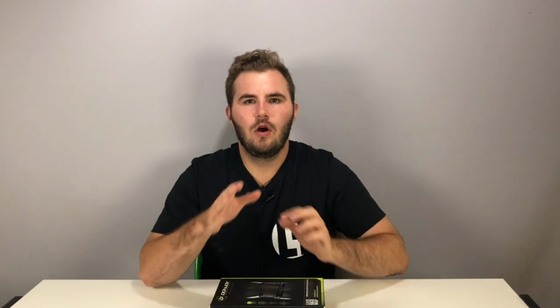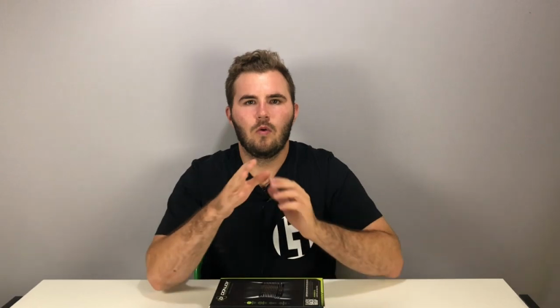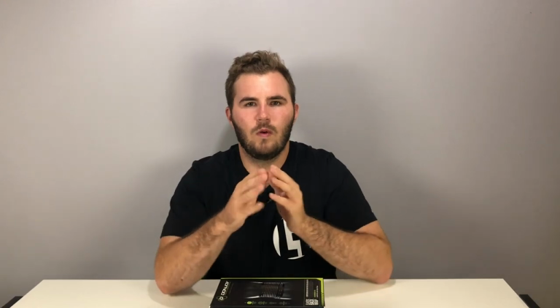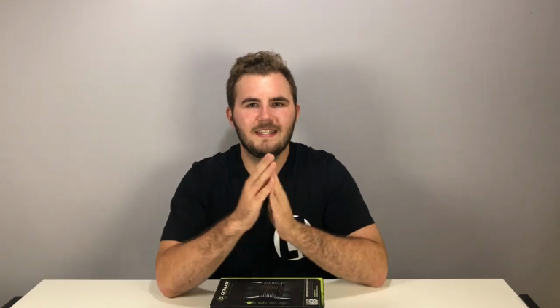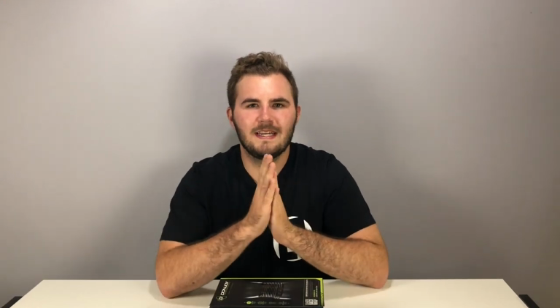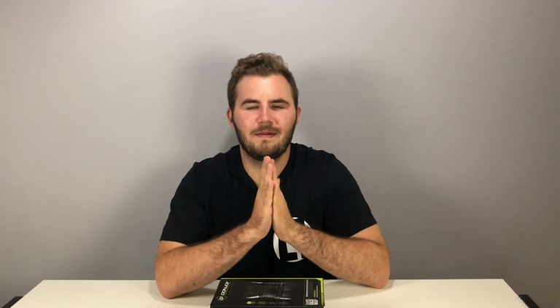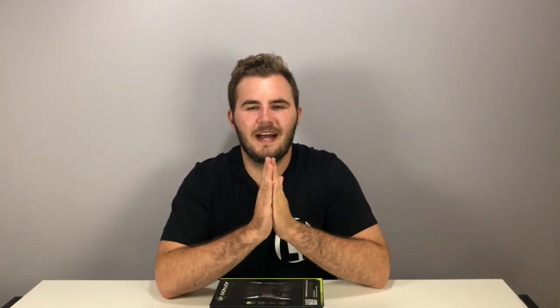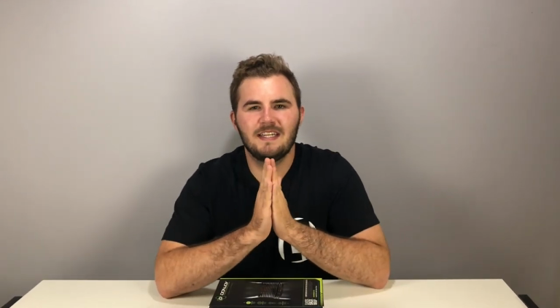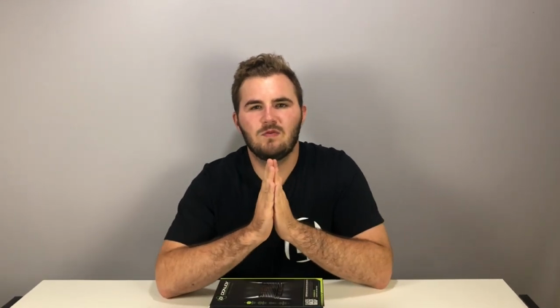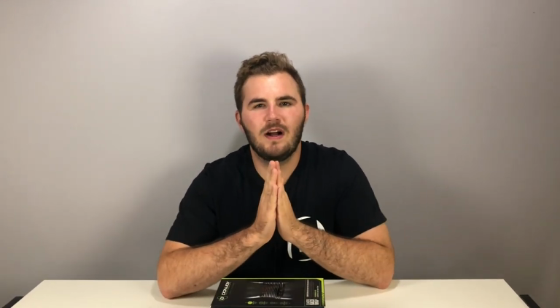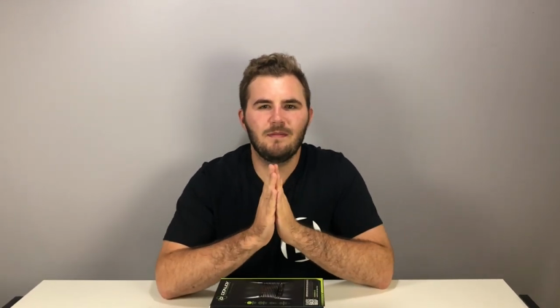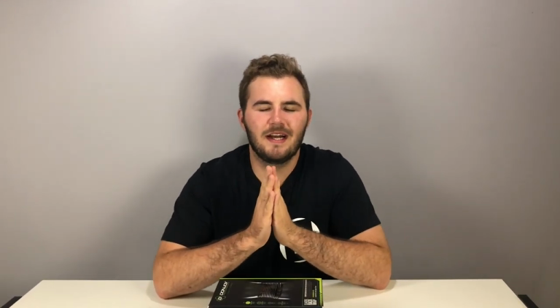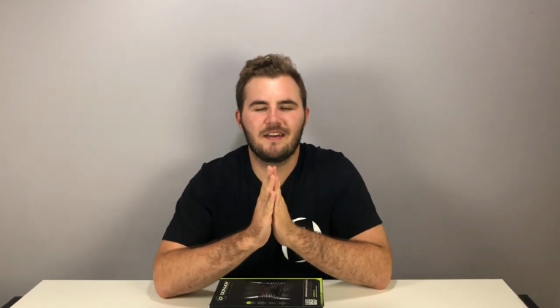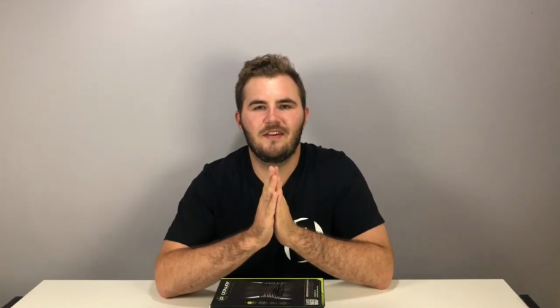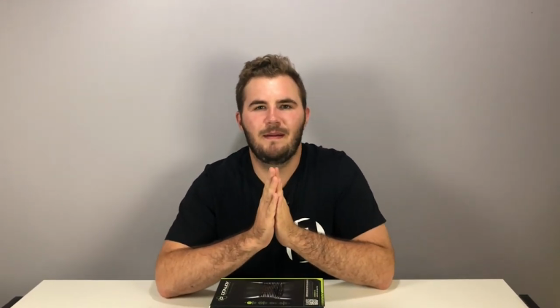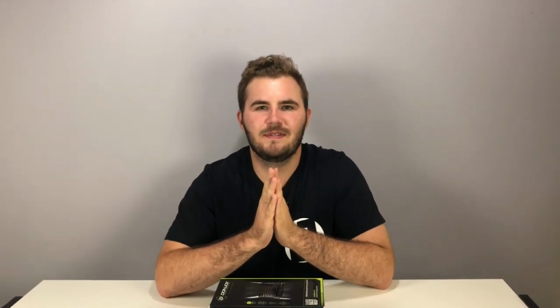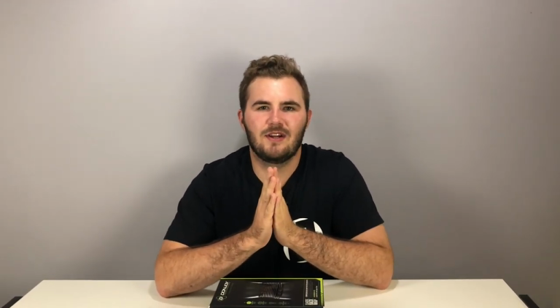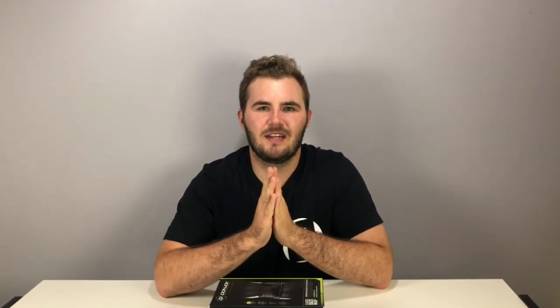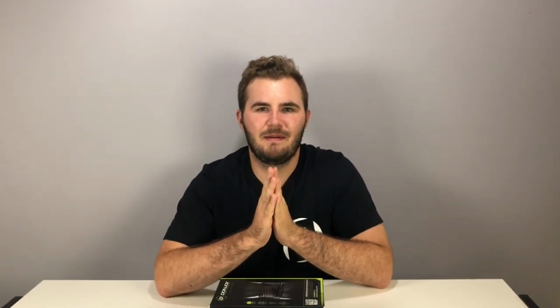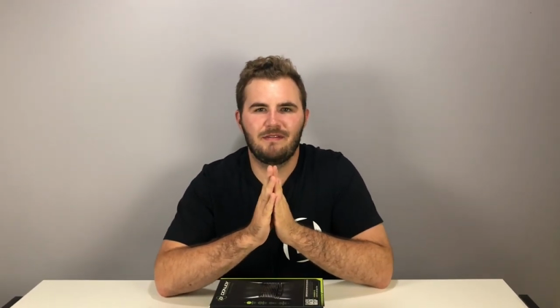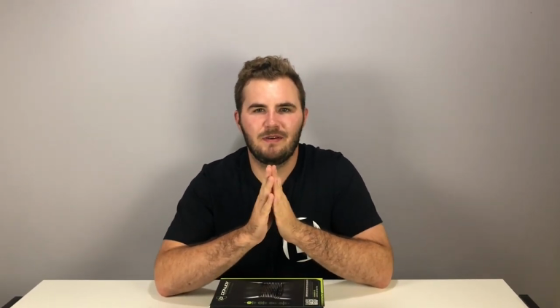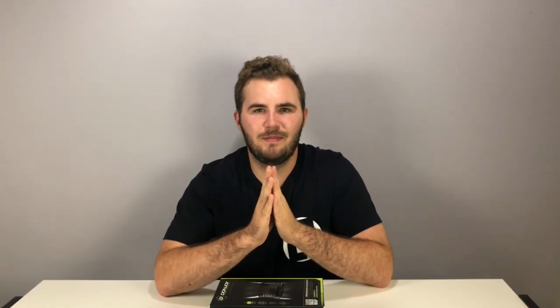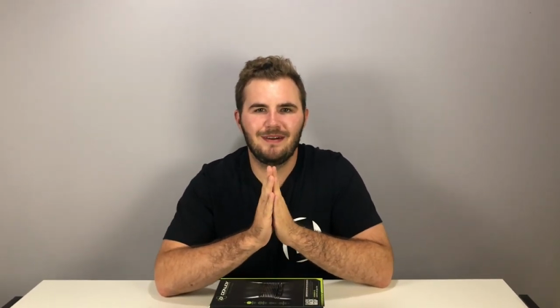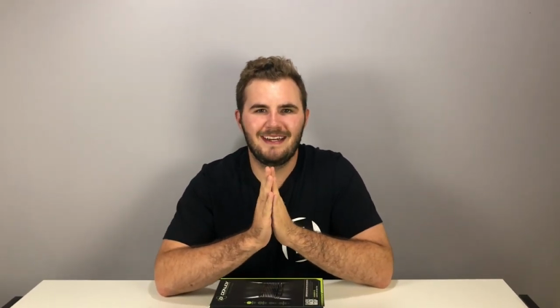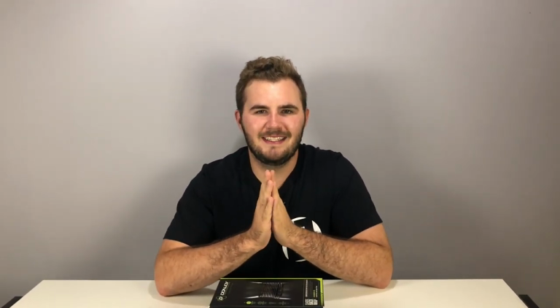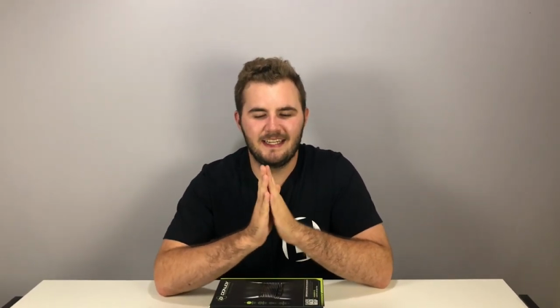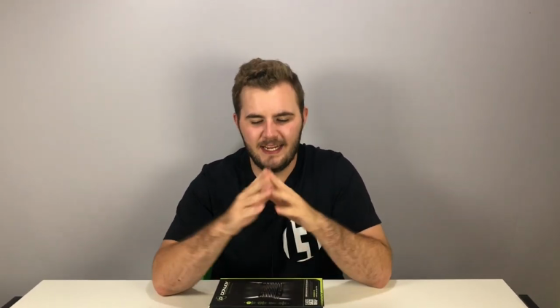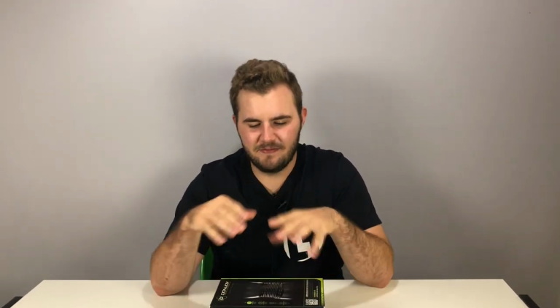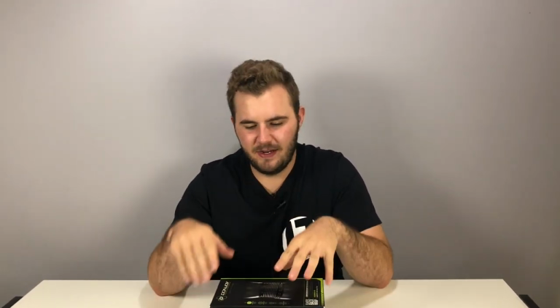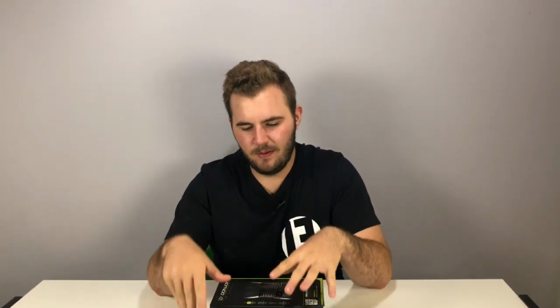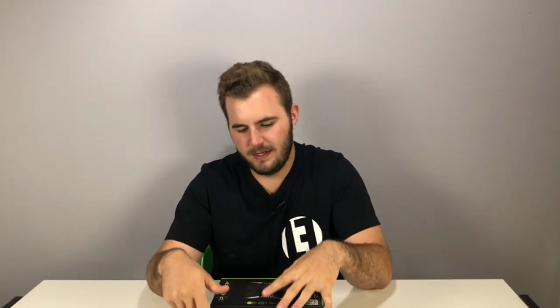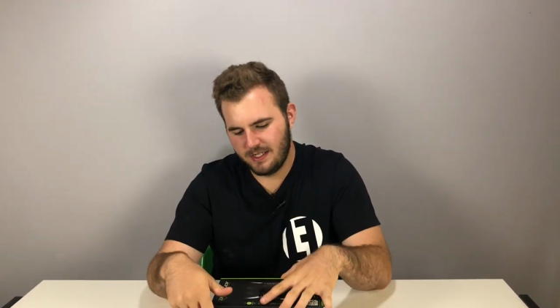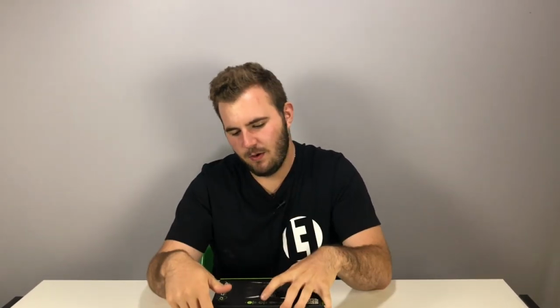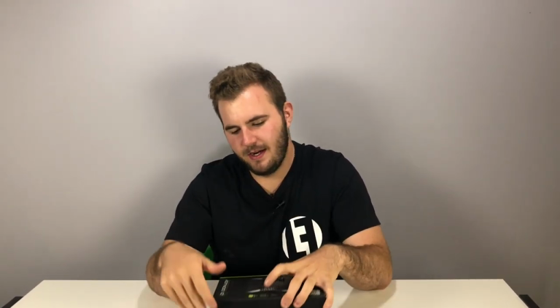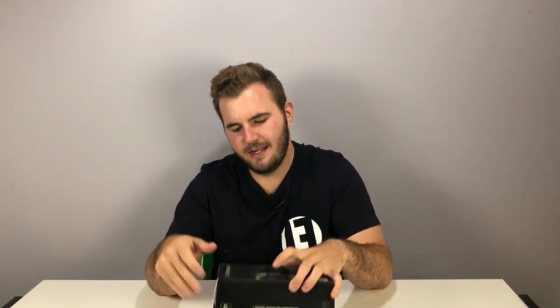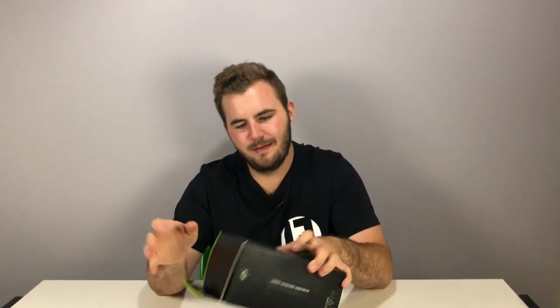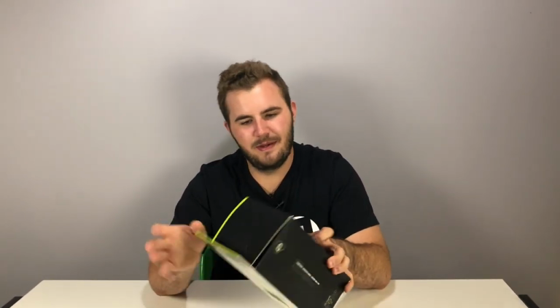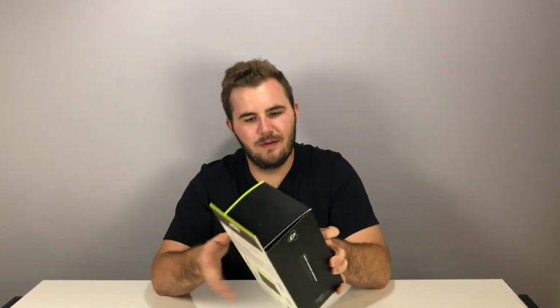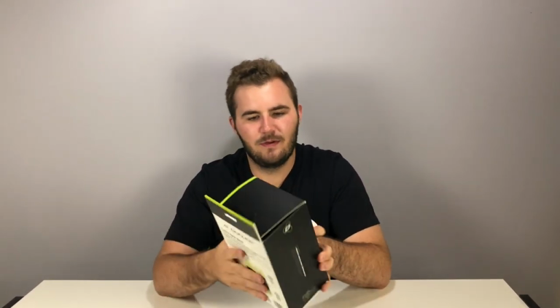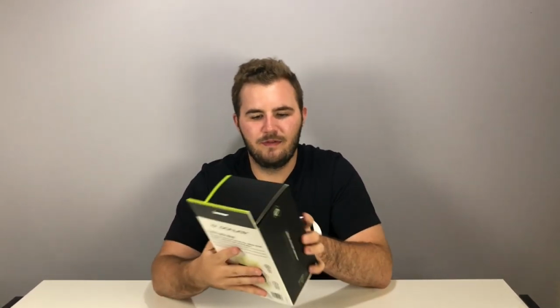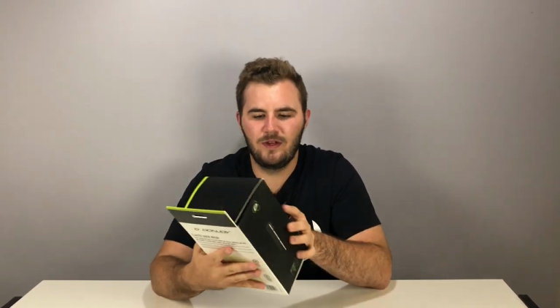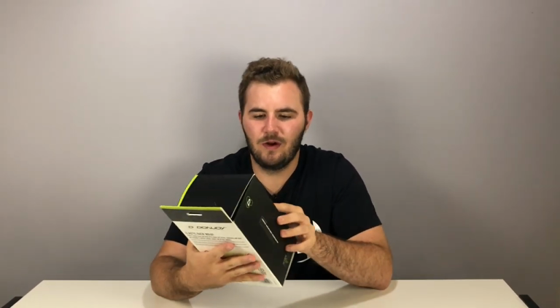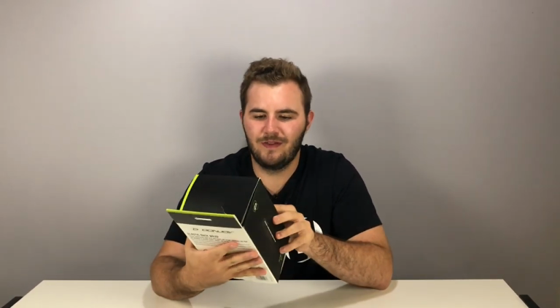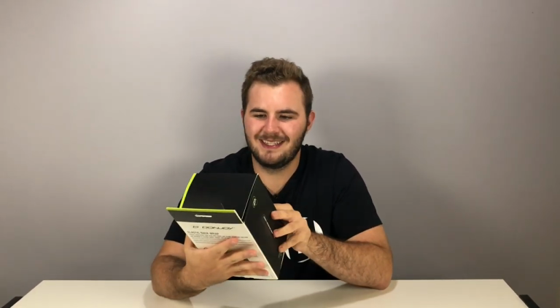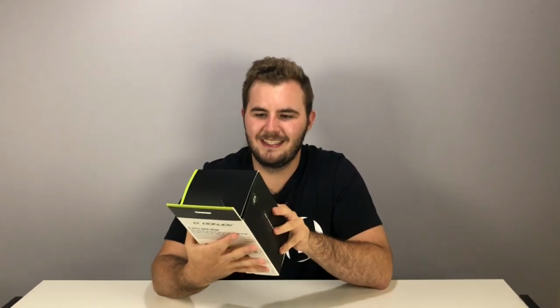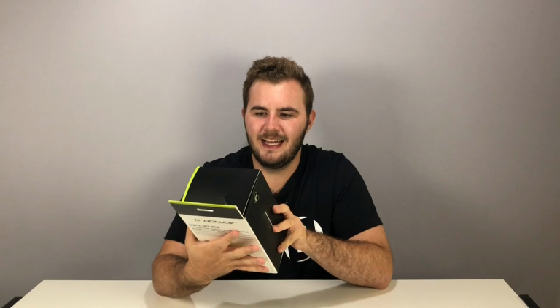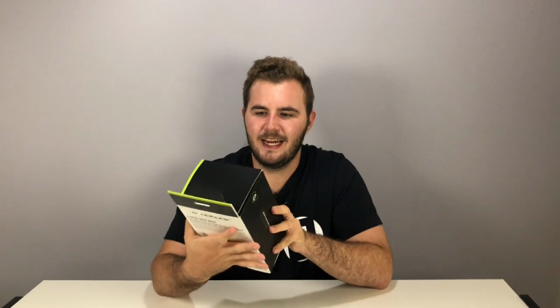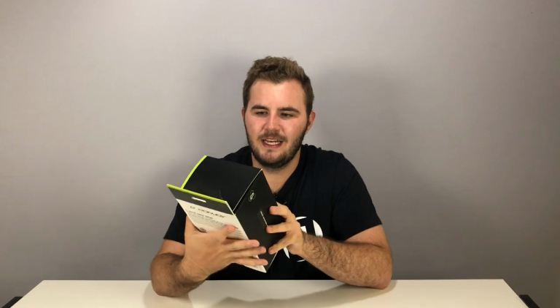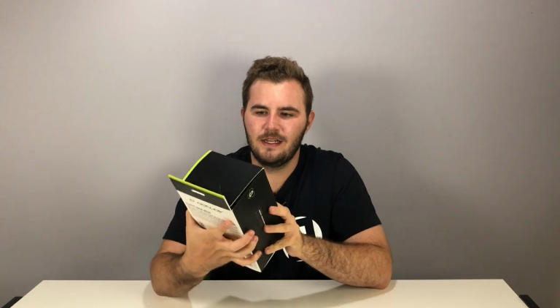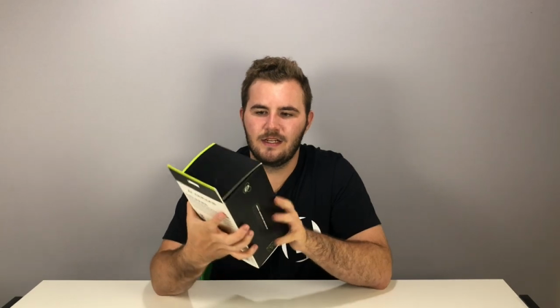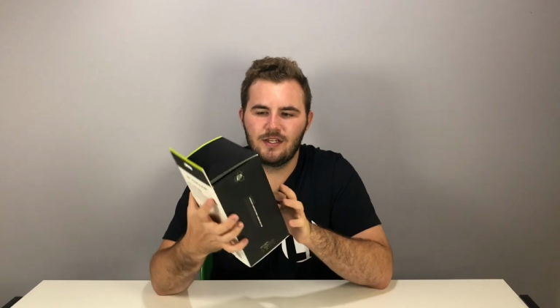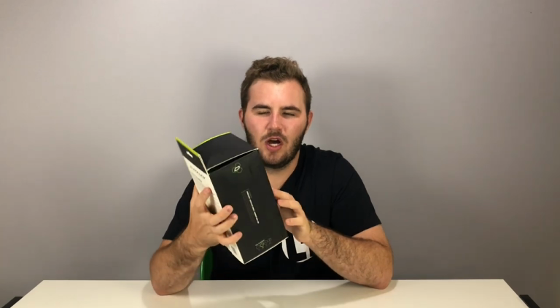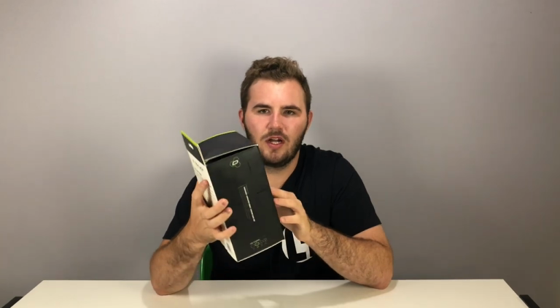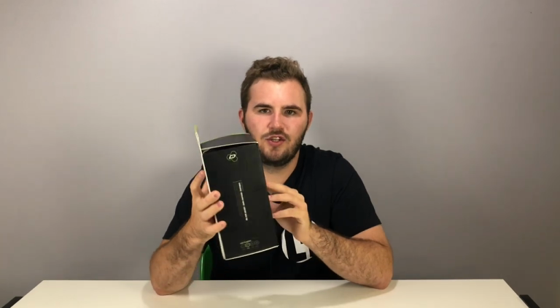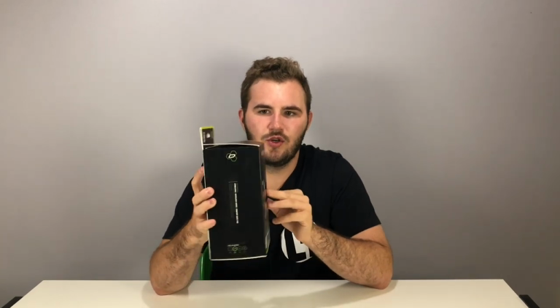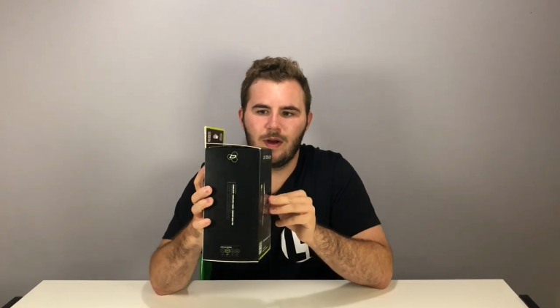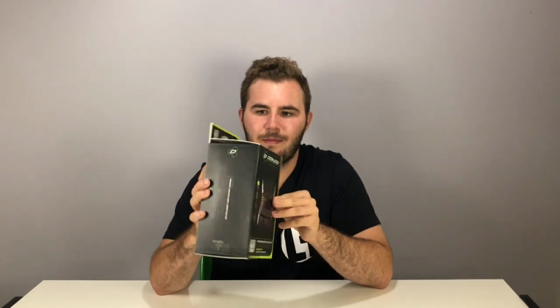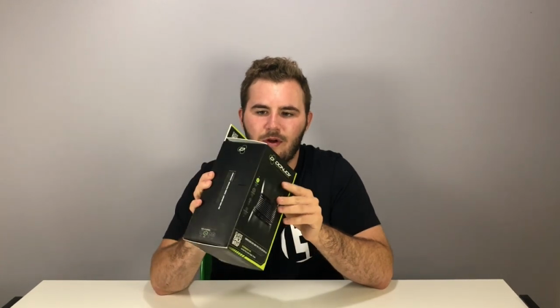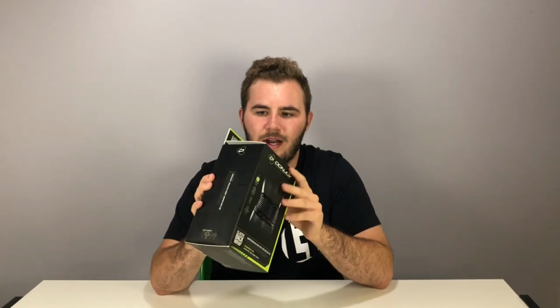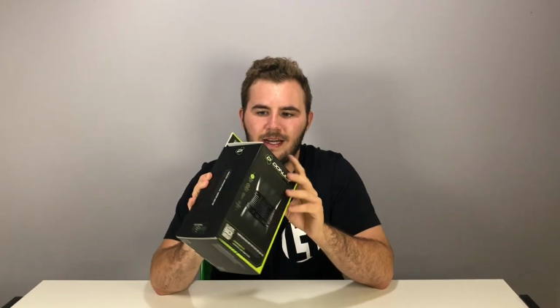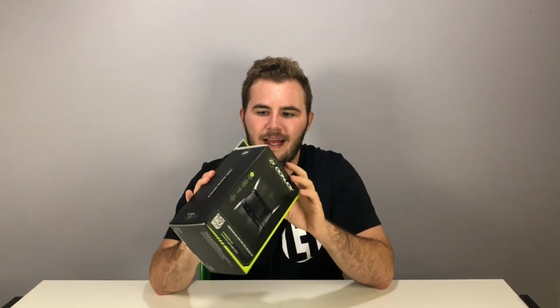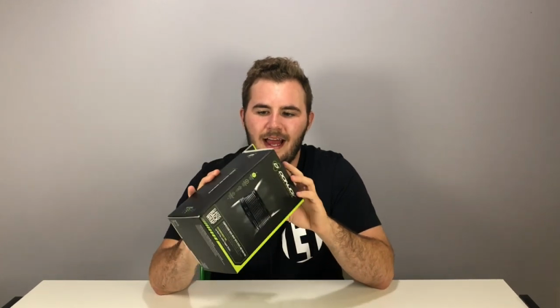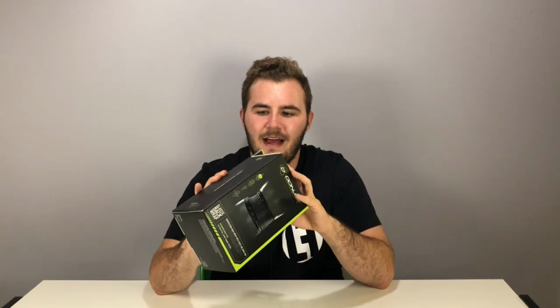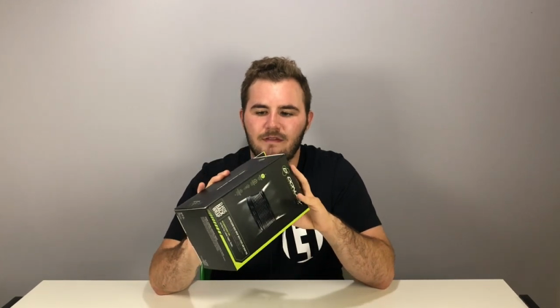What's up guys, welcome back to another episode of Lime and Football, and today's video is going to be the review on the second DonJoy product I have.